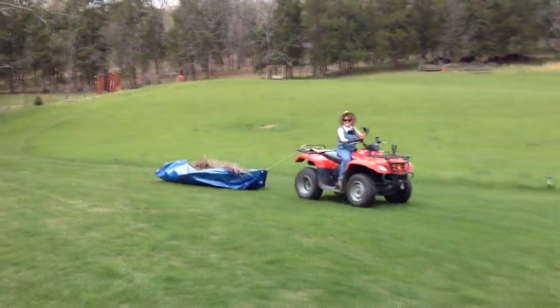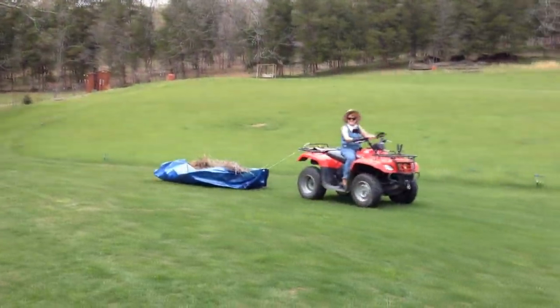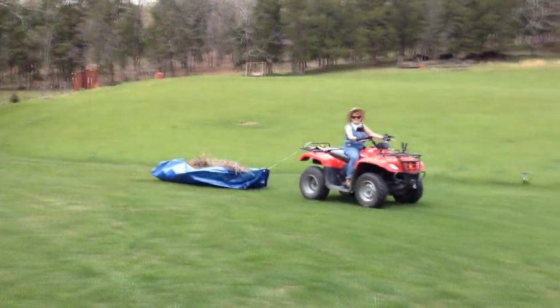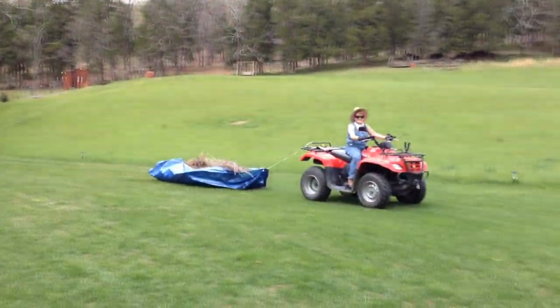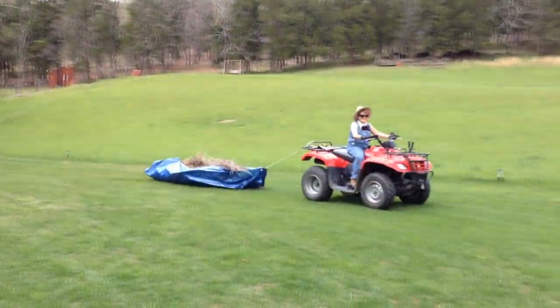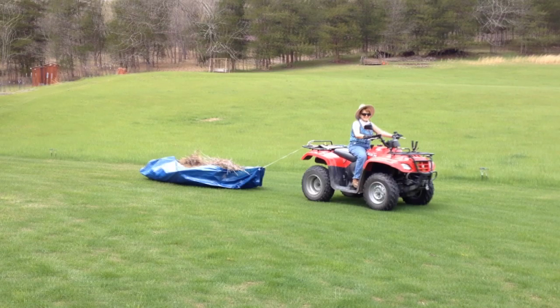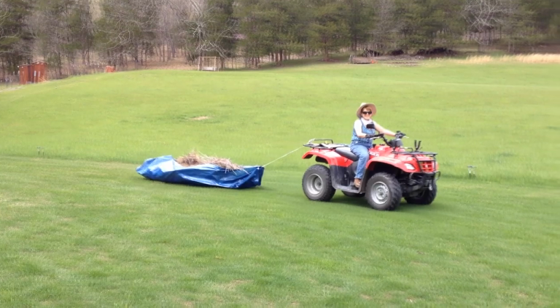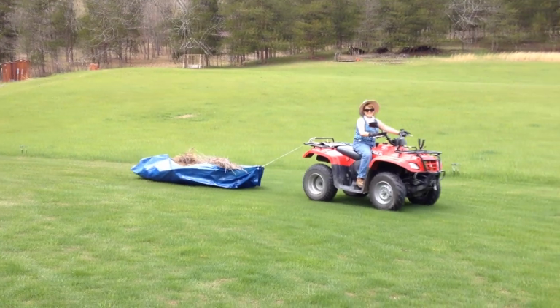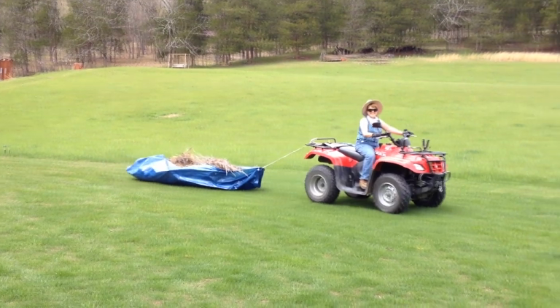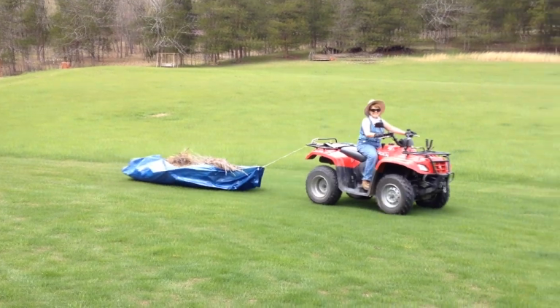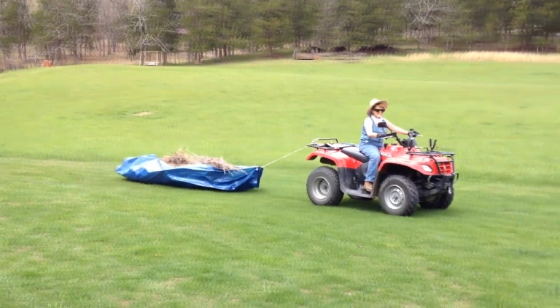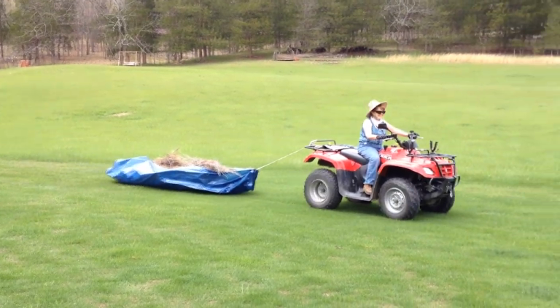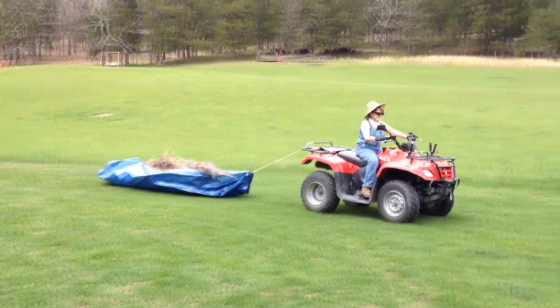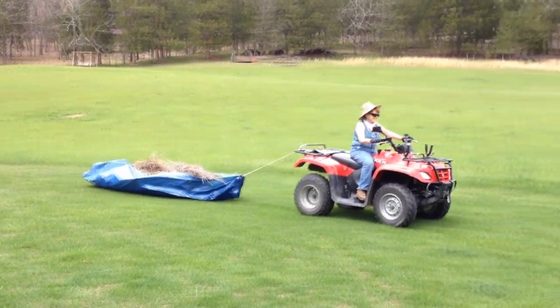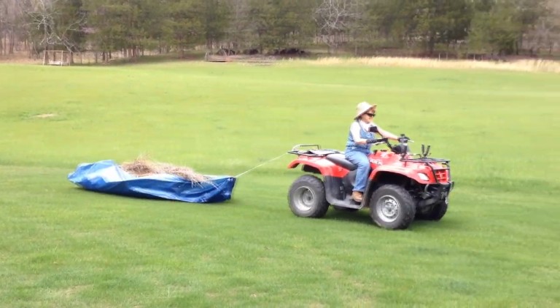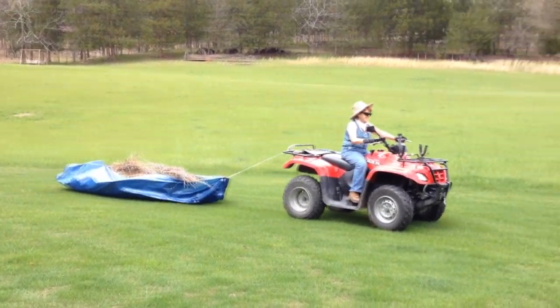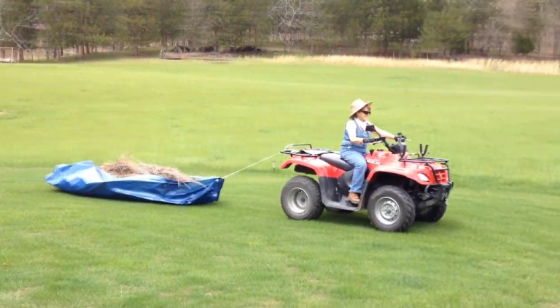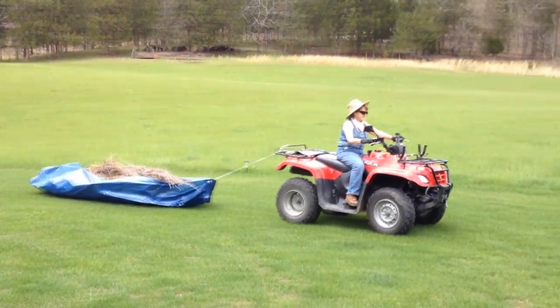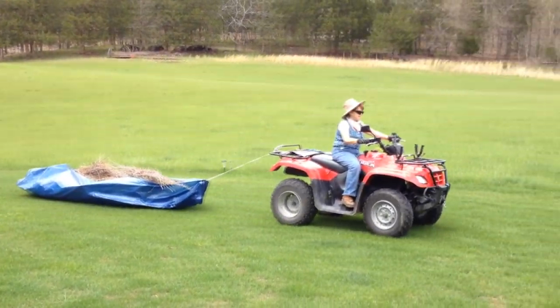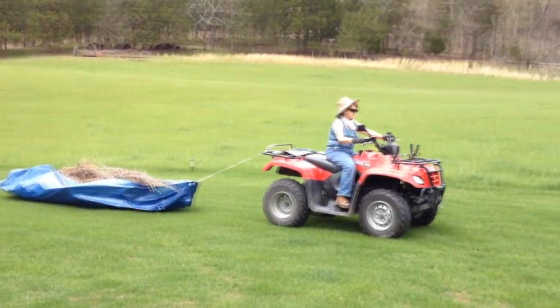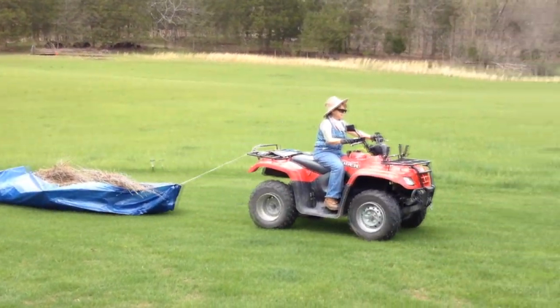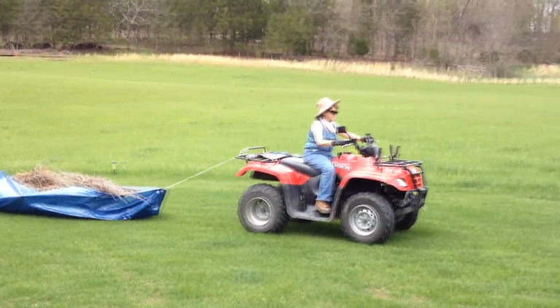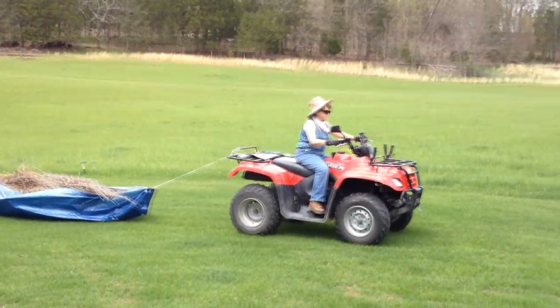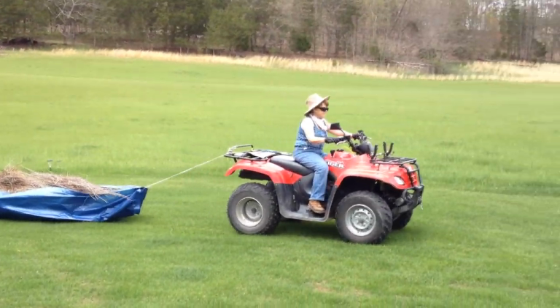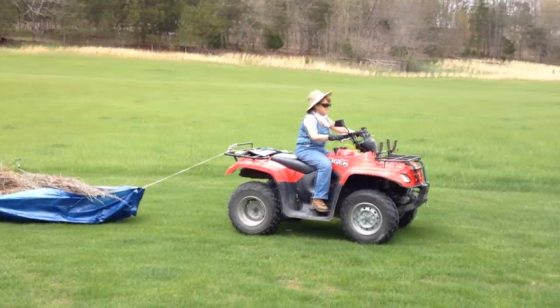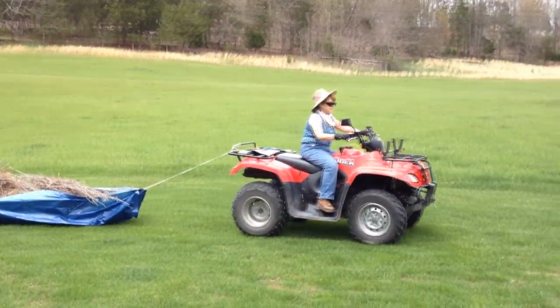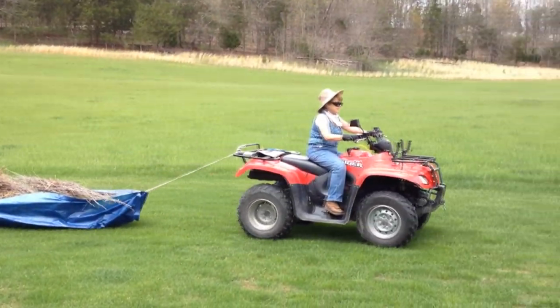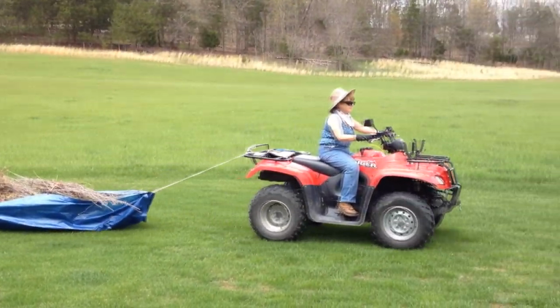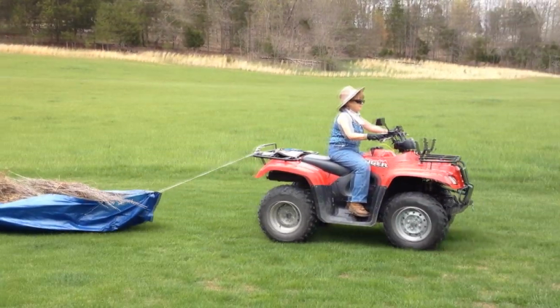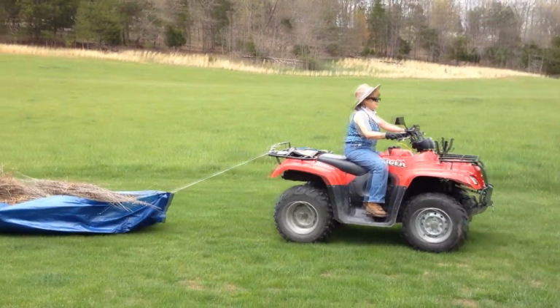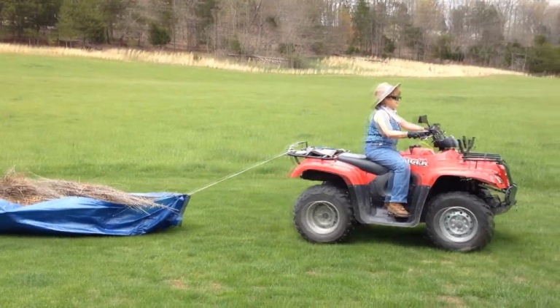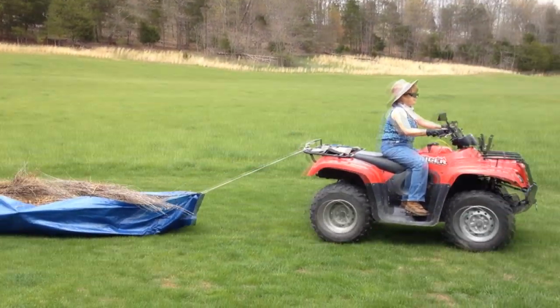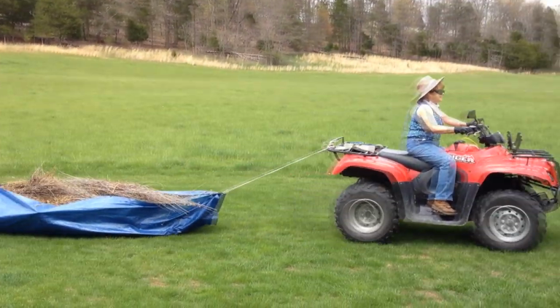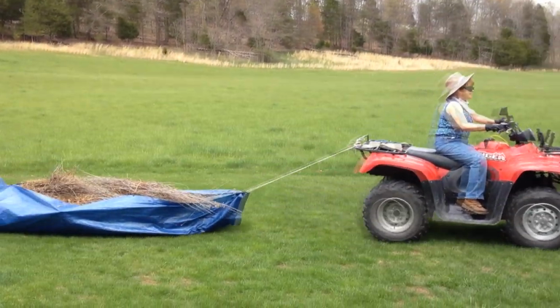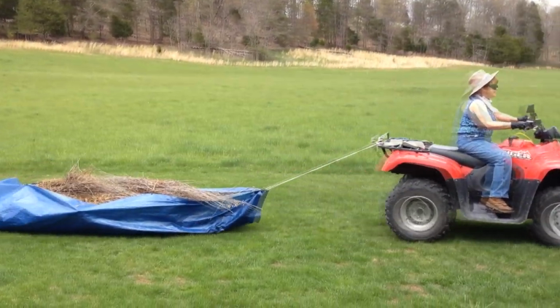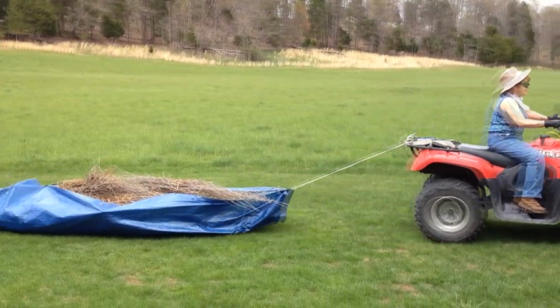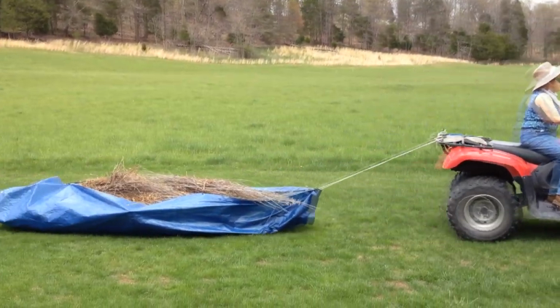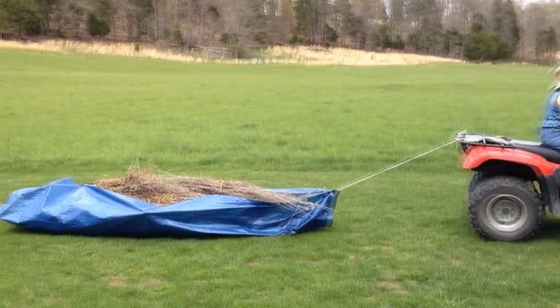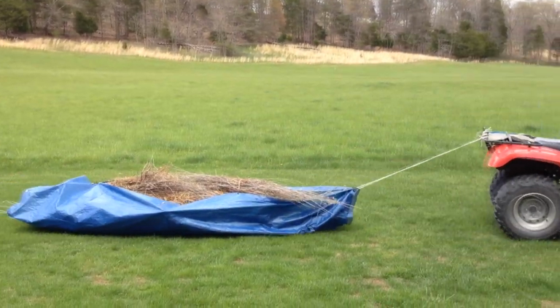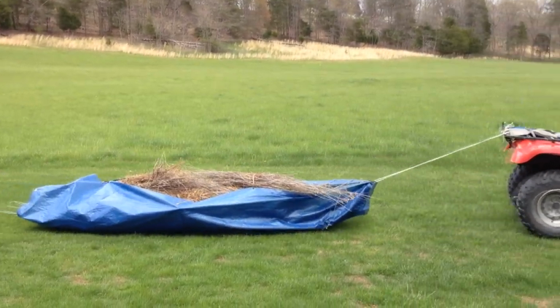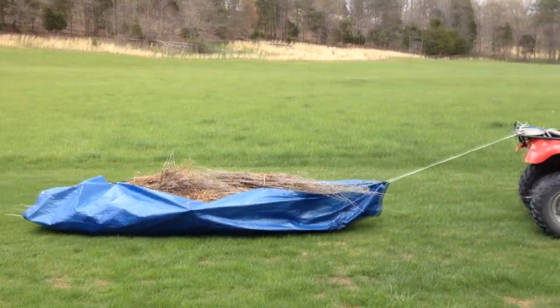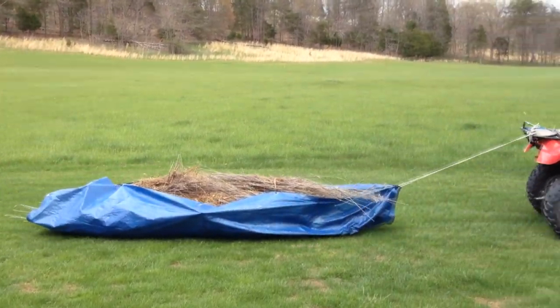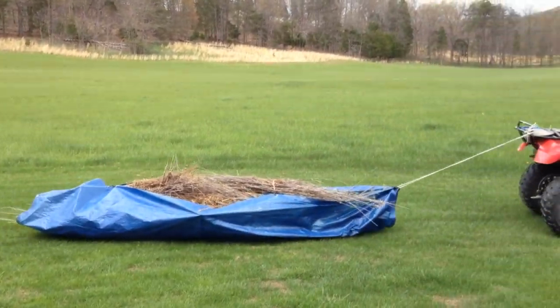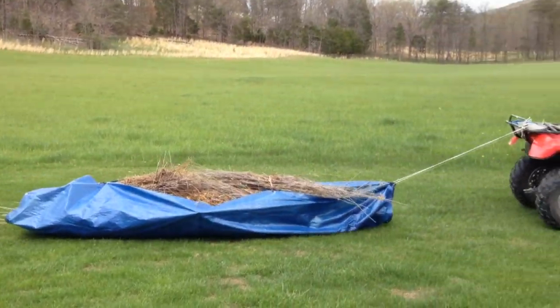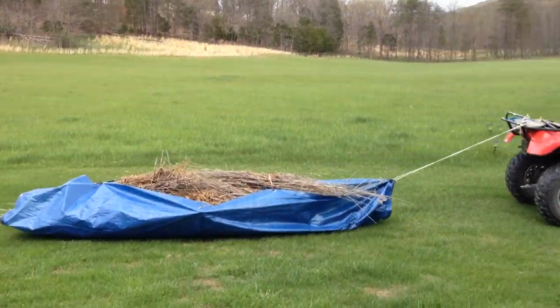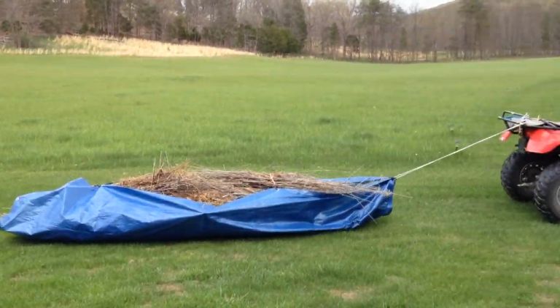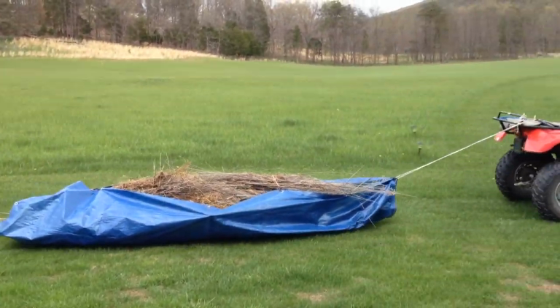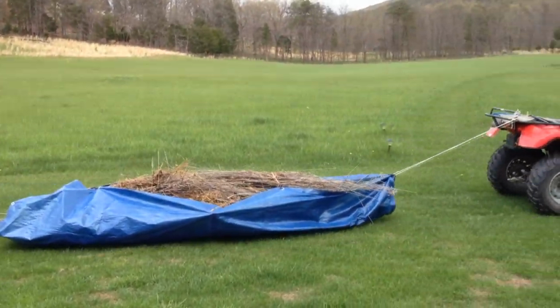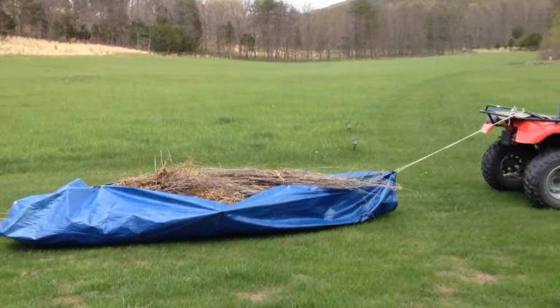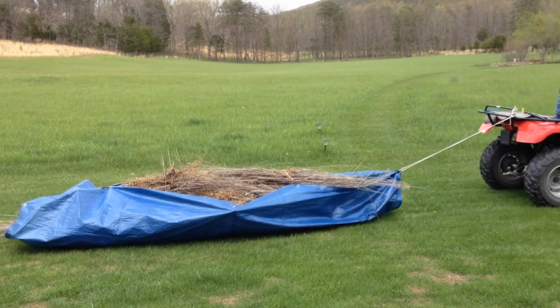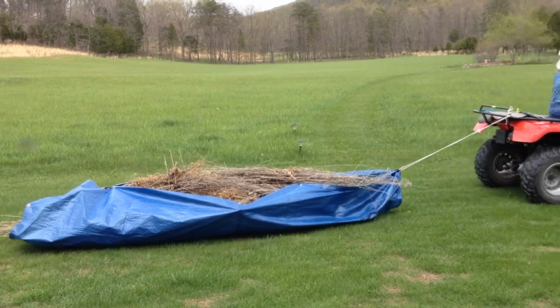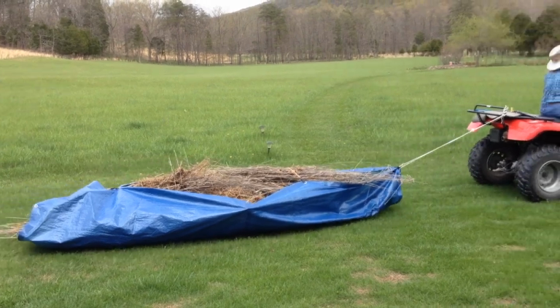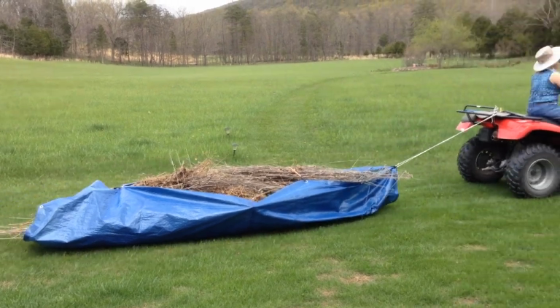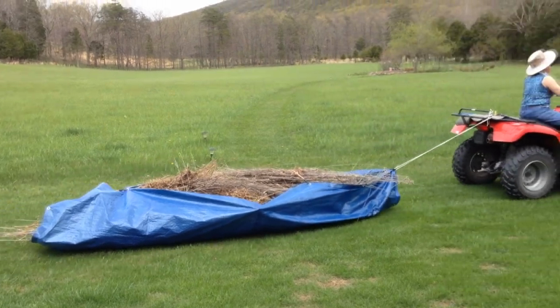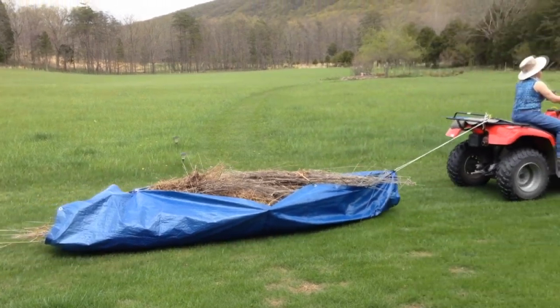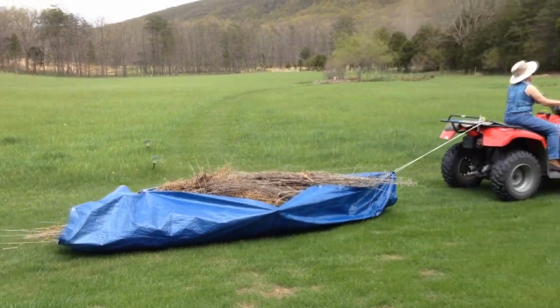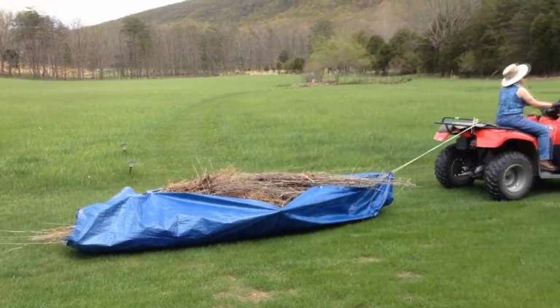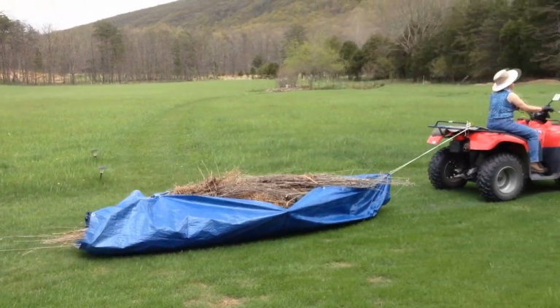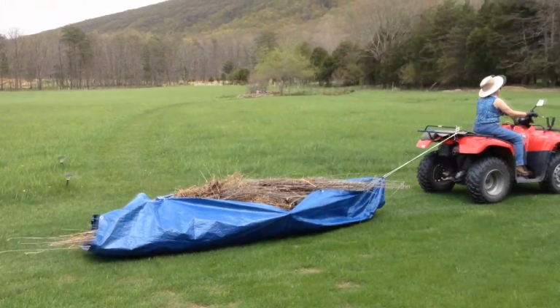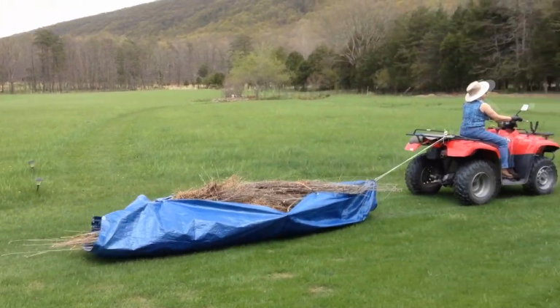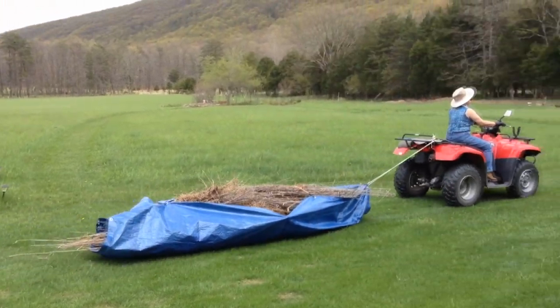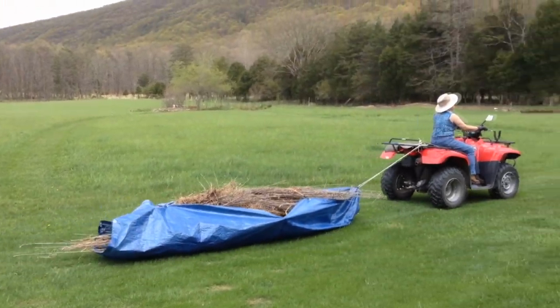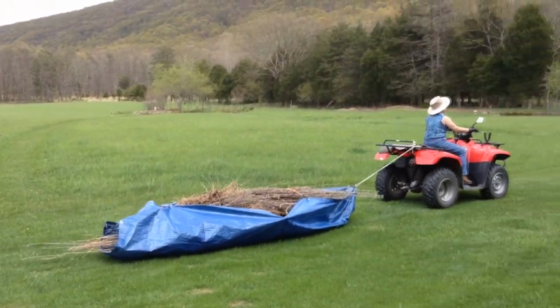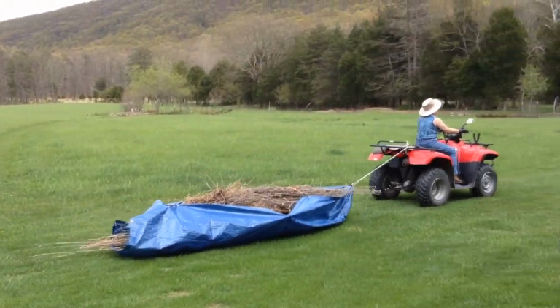Here's a creative way of moving yard debris. Nice idea, Diane.